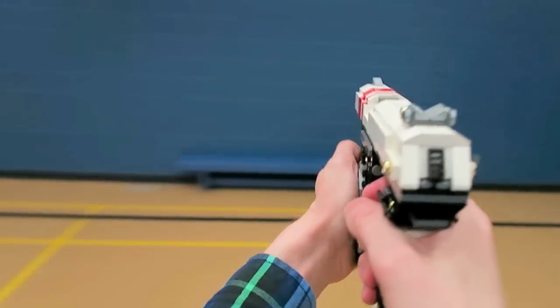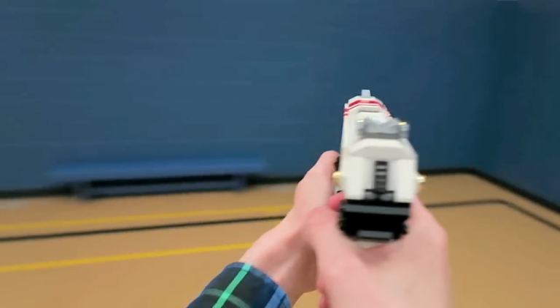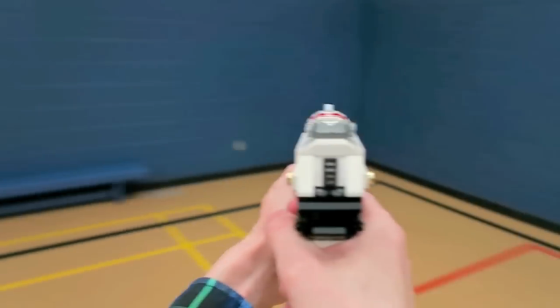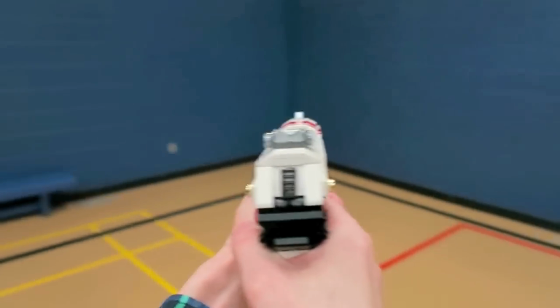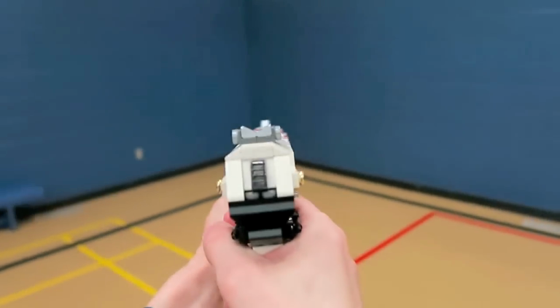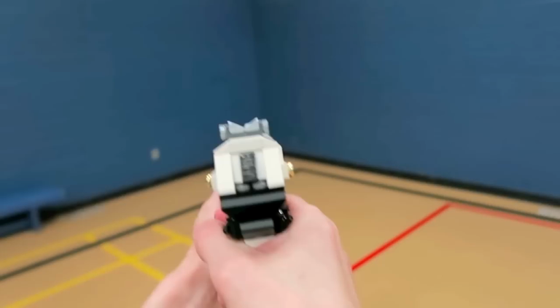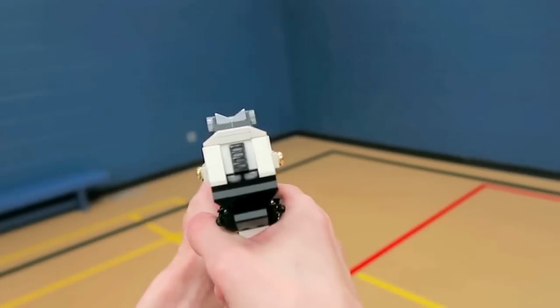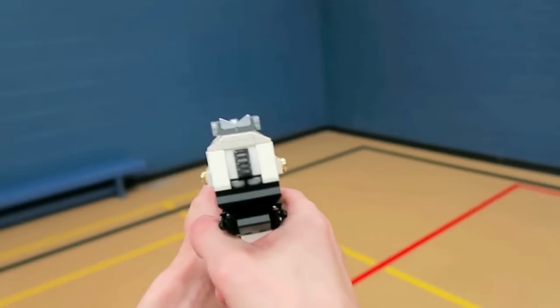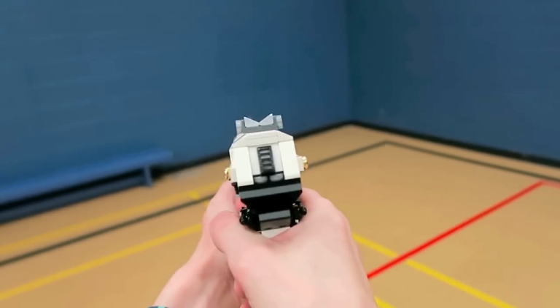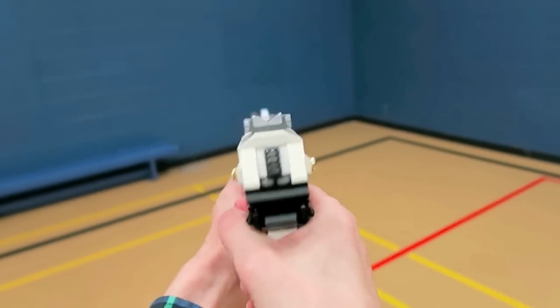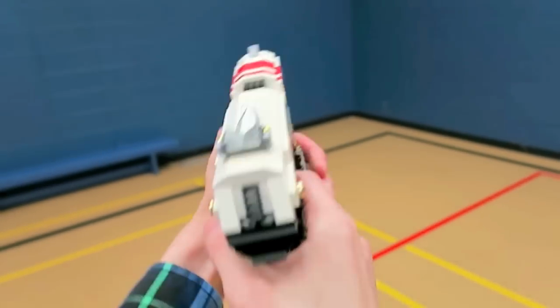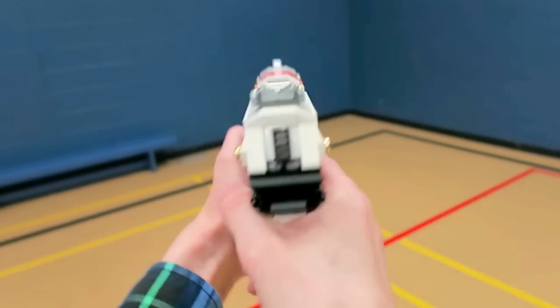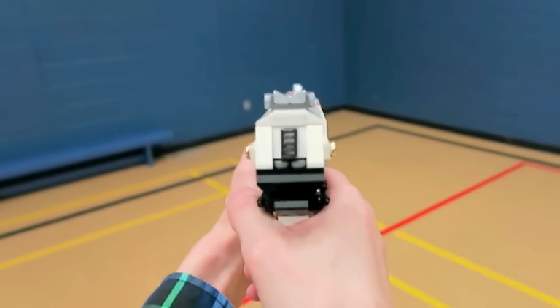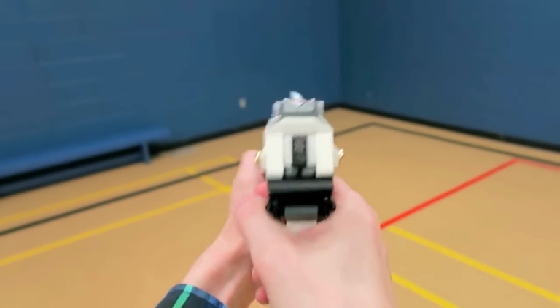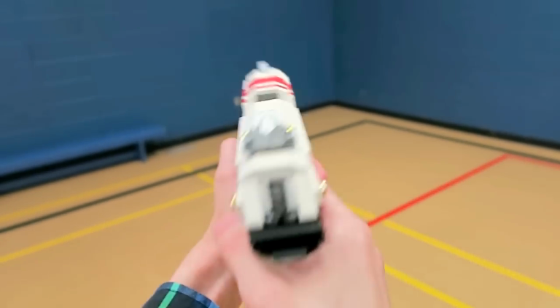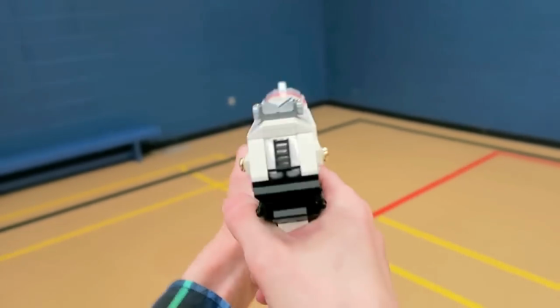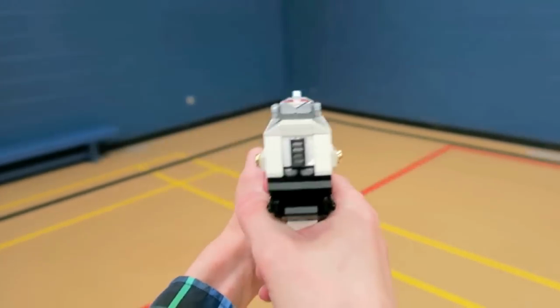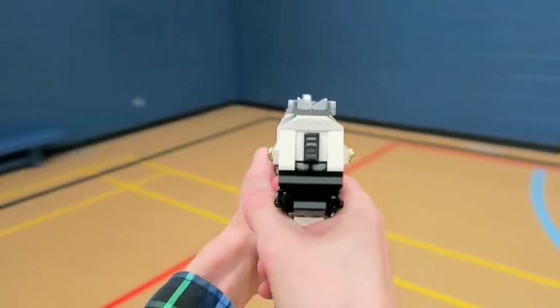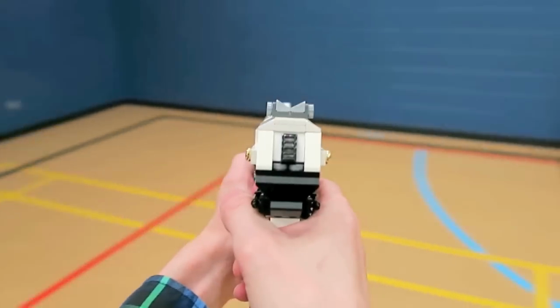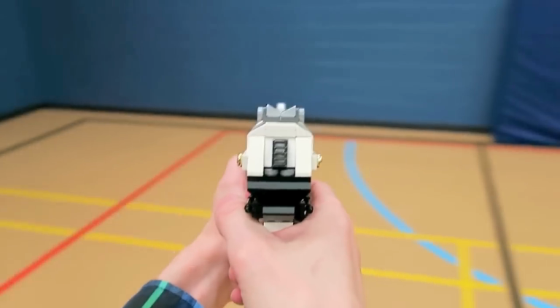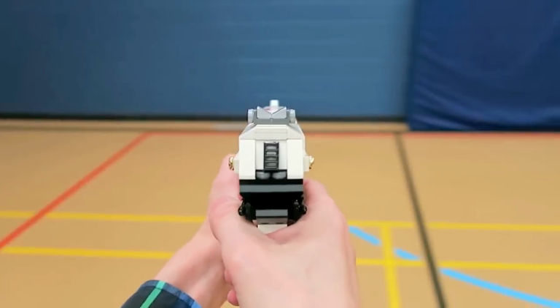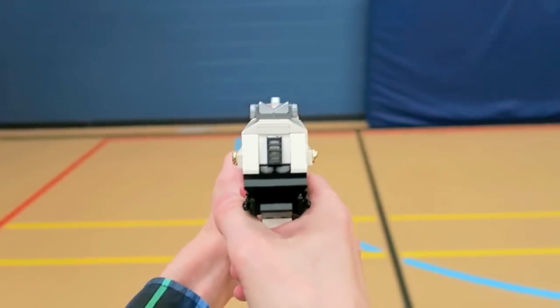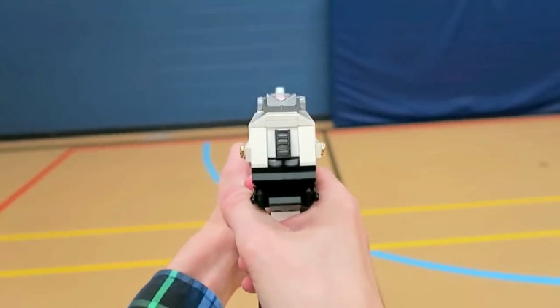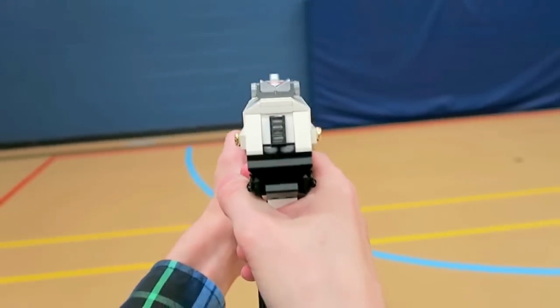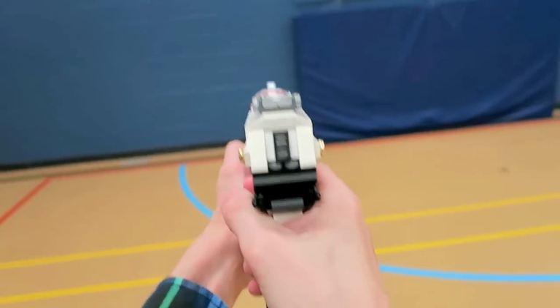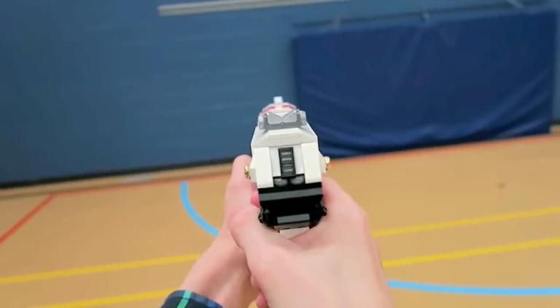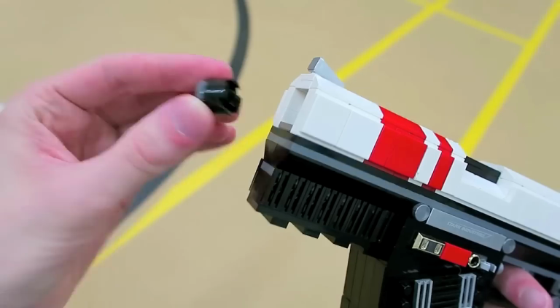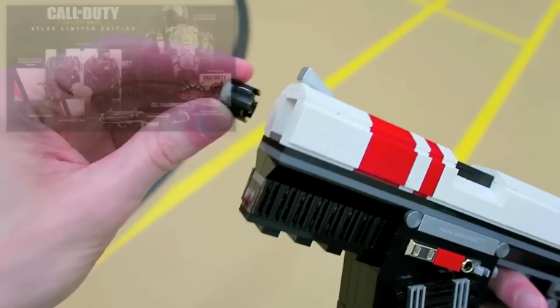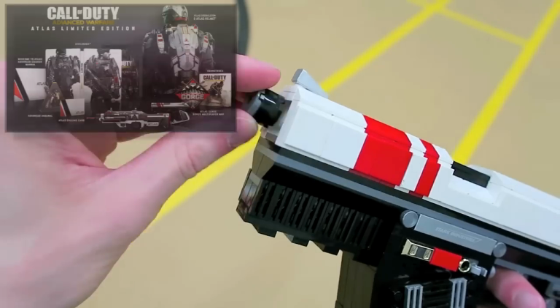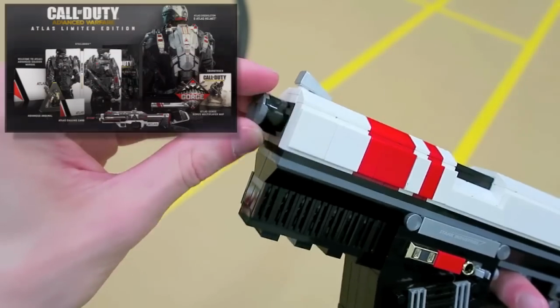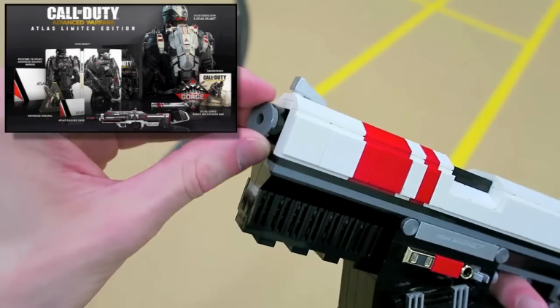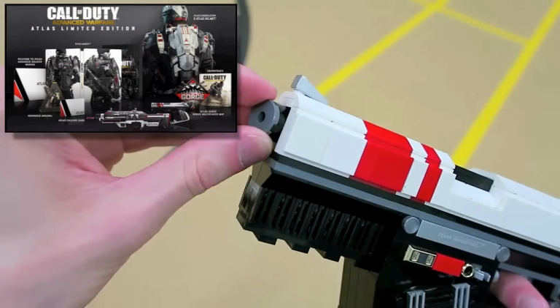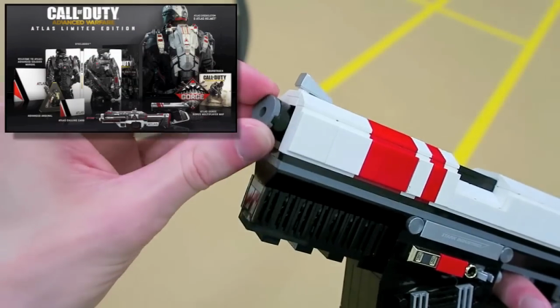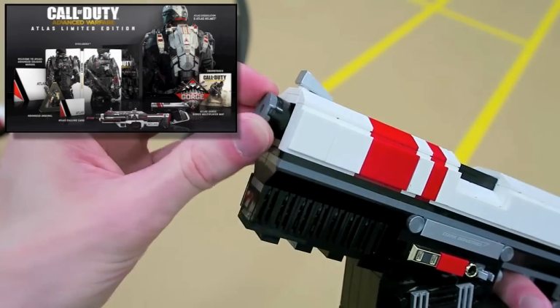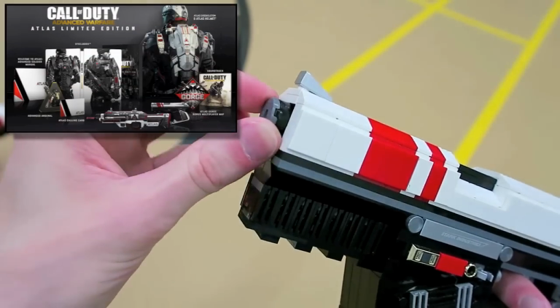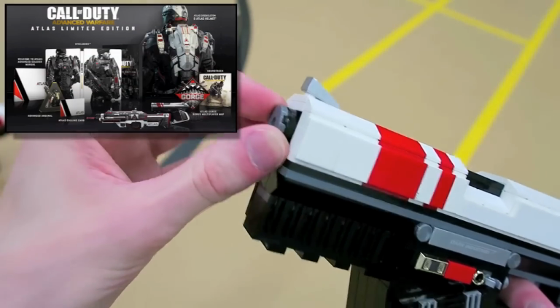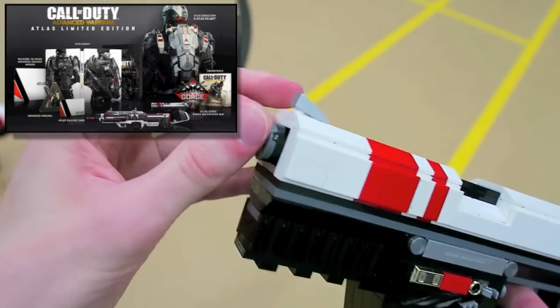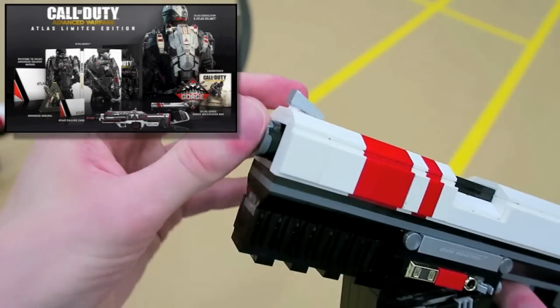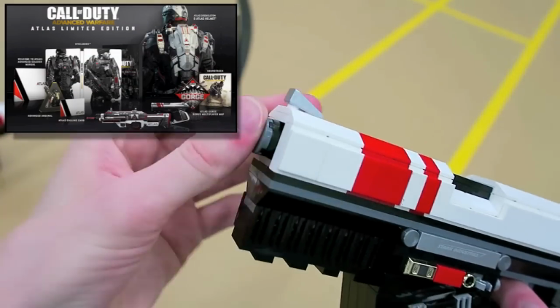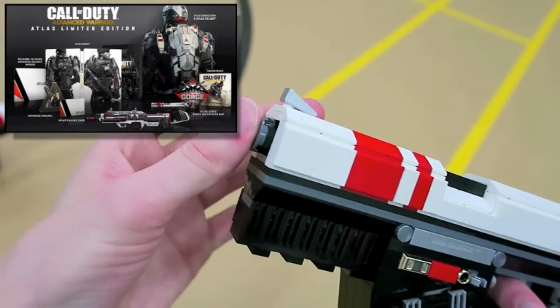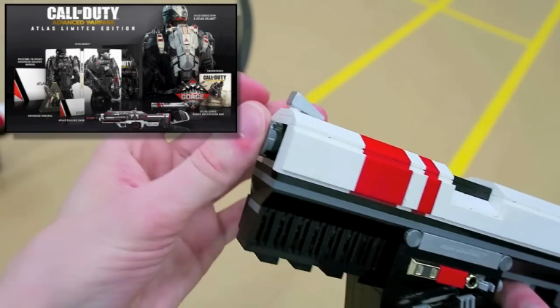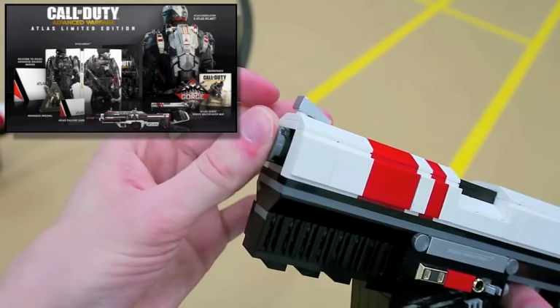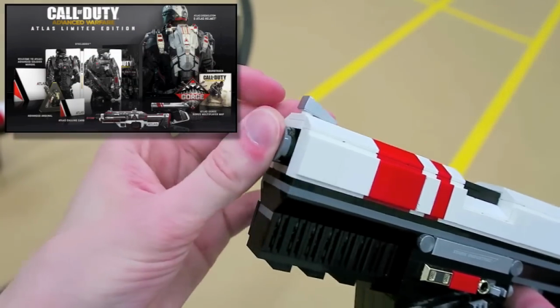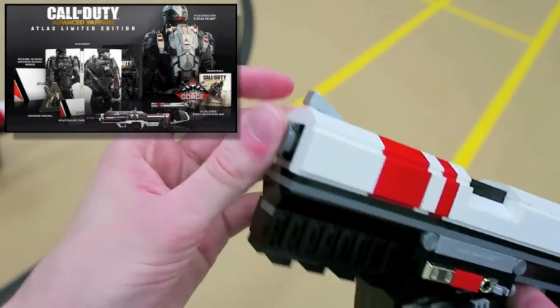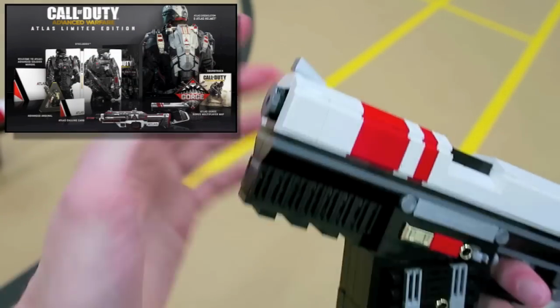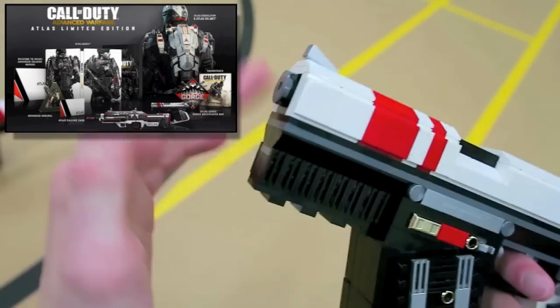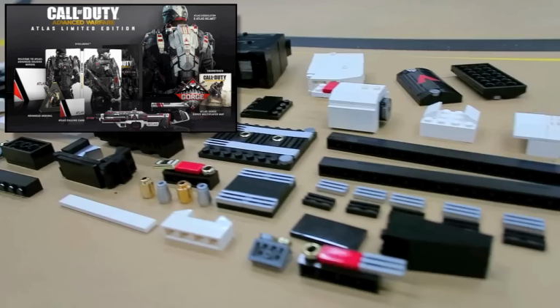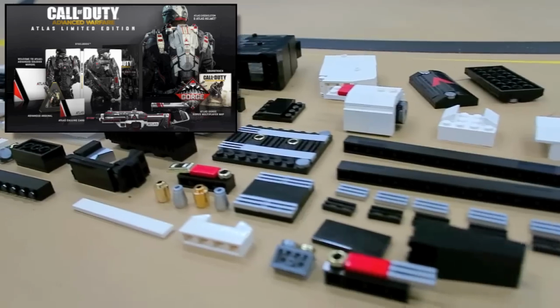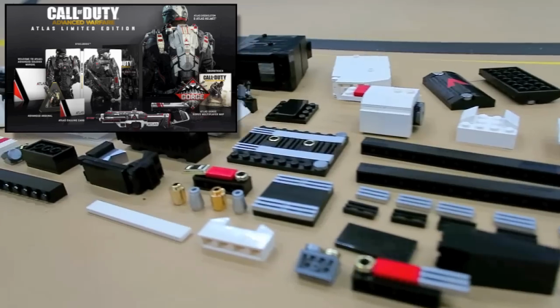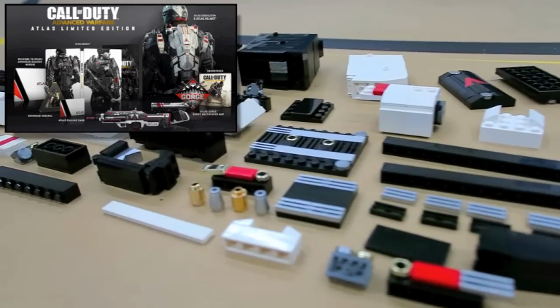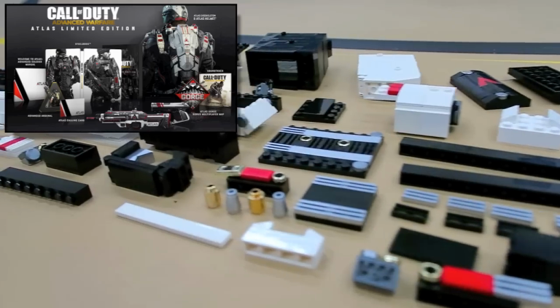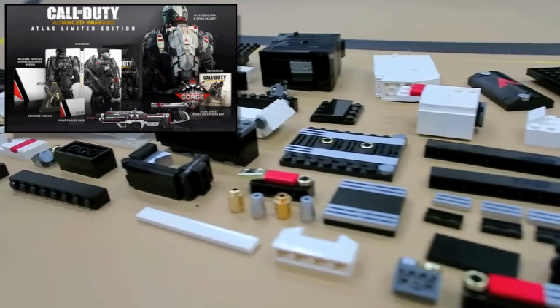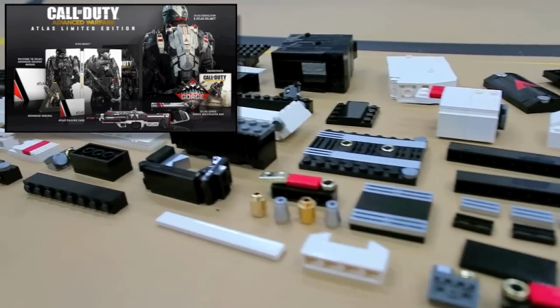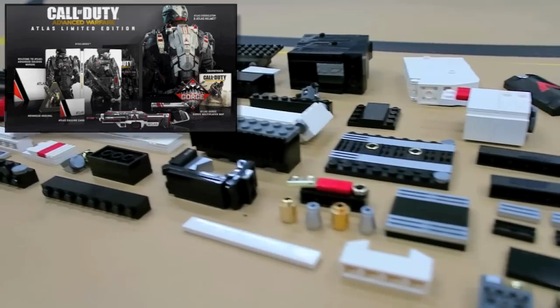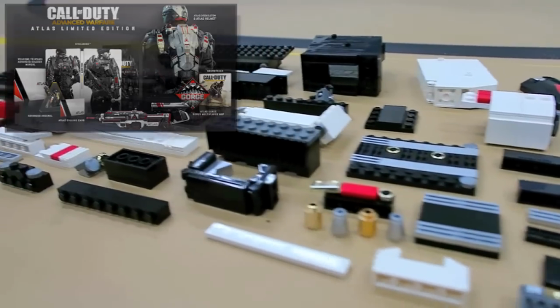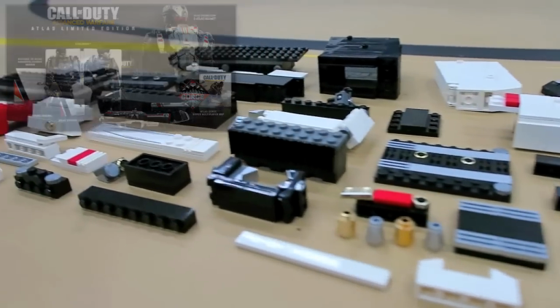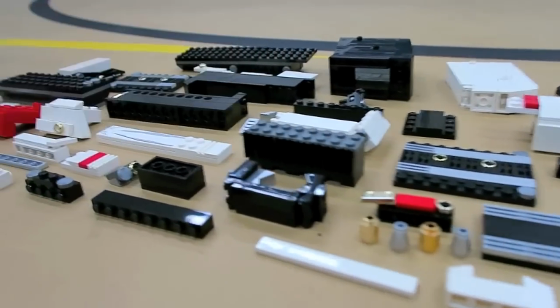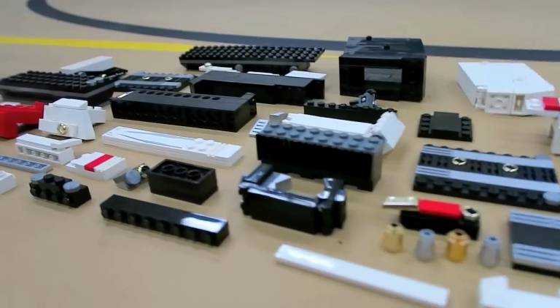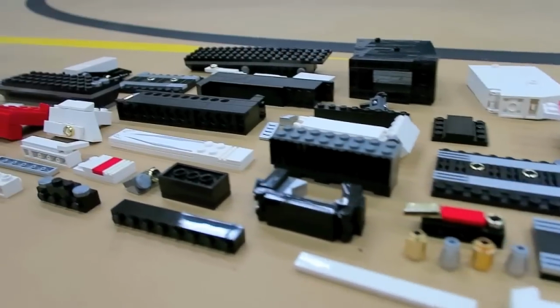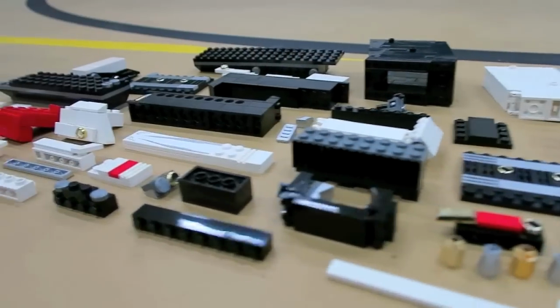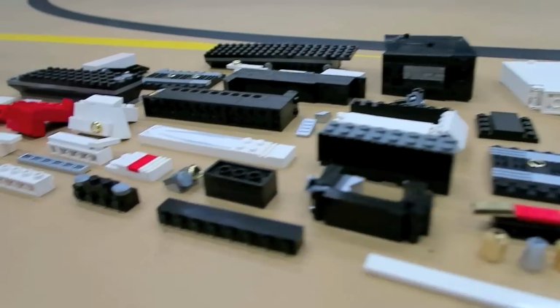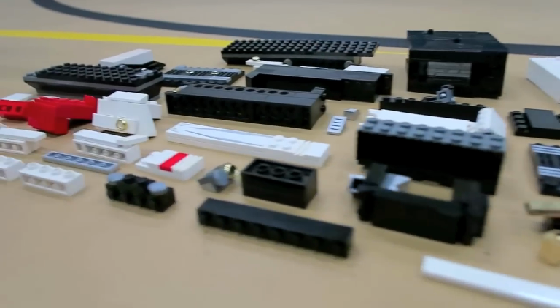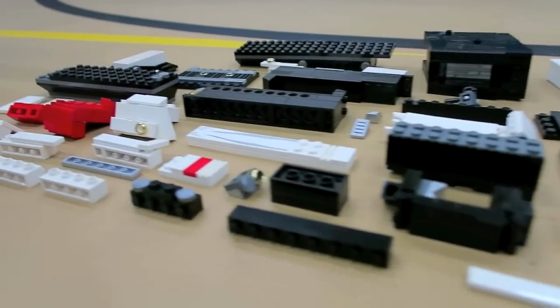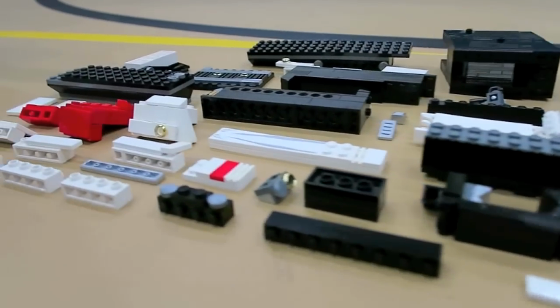I also built these versions with that white and red Atlas edition camo that appeared in the limited edition of Advanced Warfare.